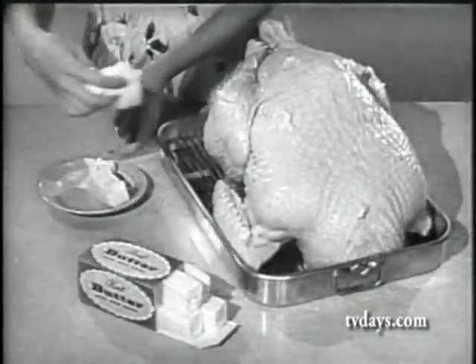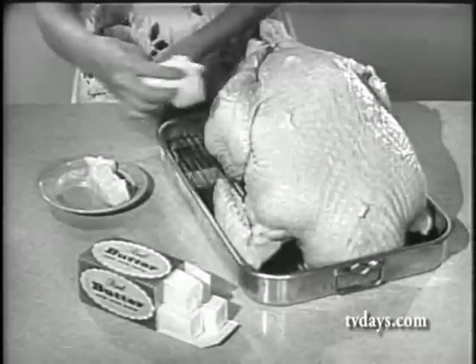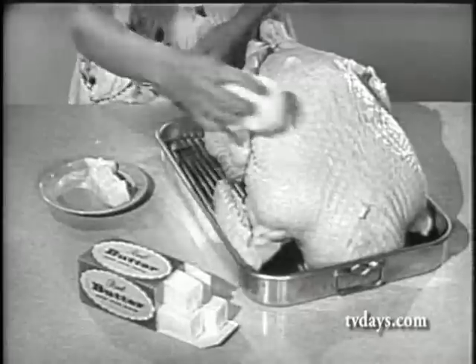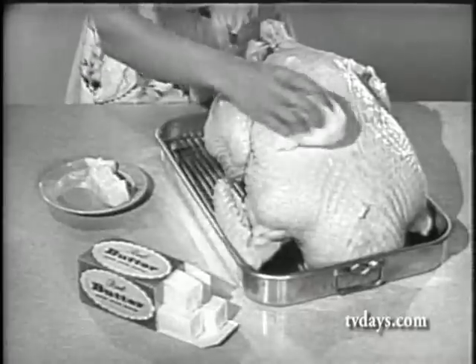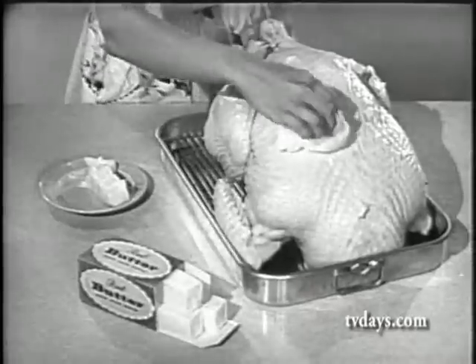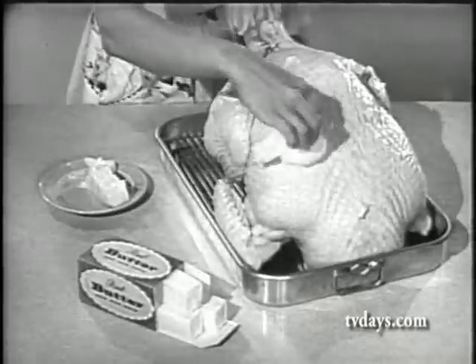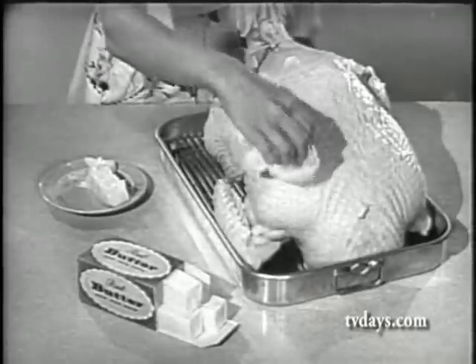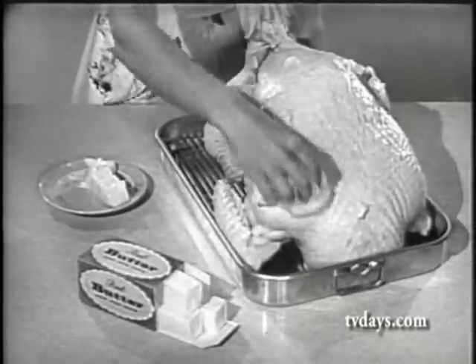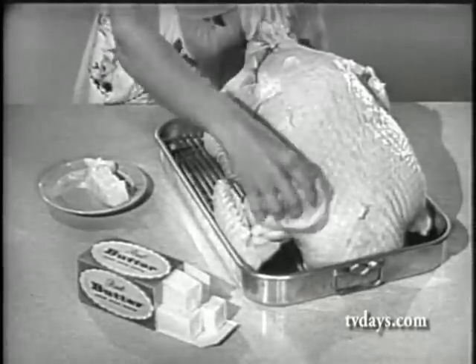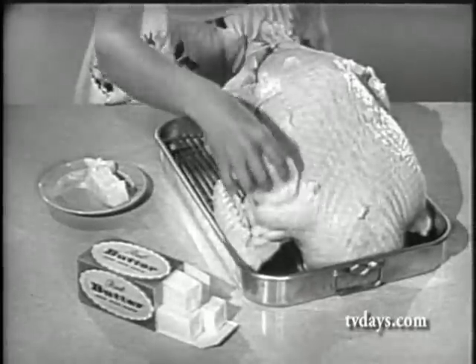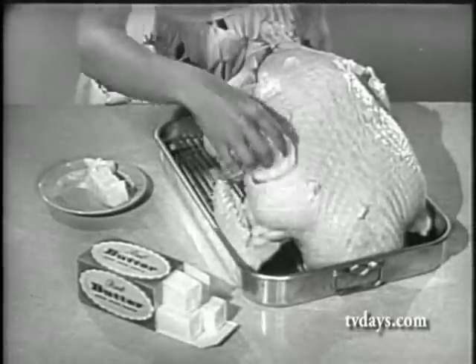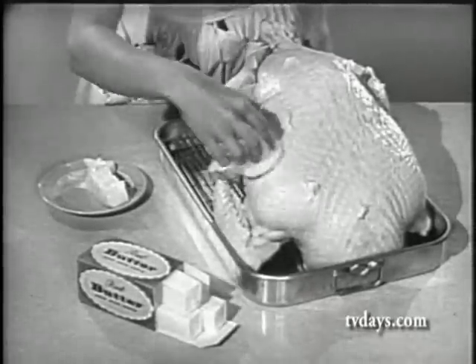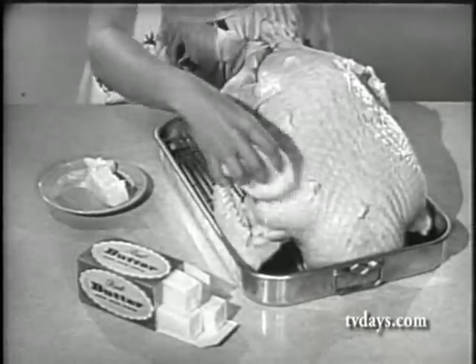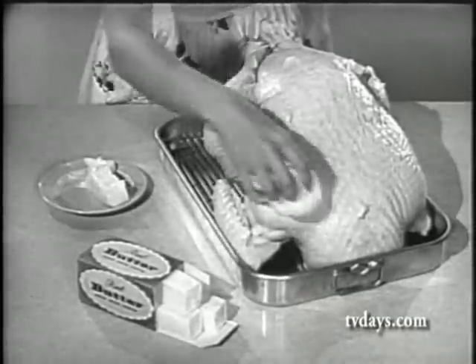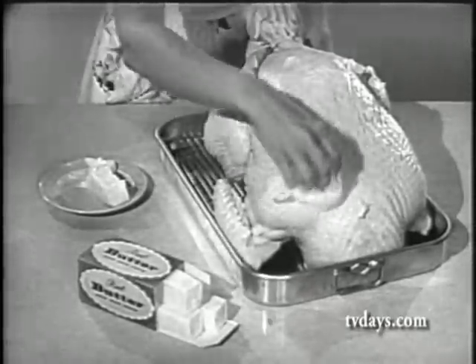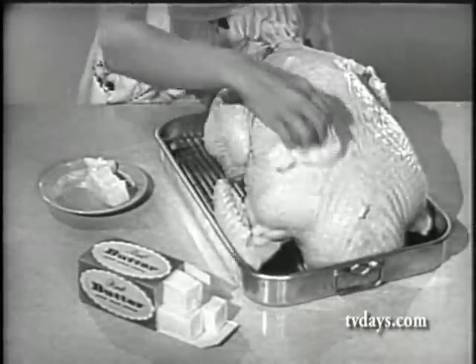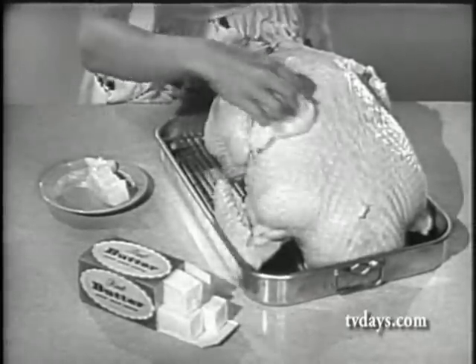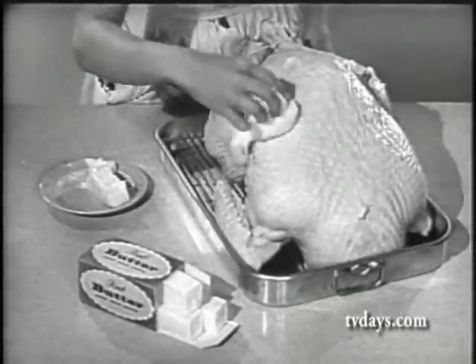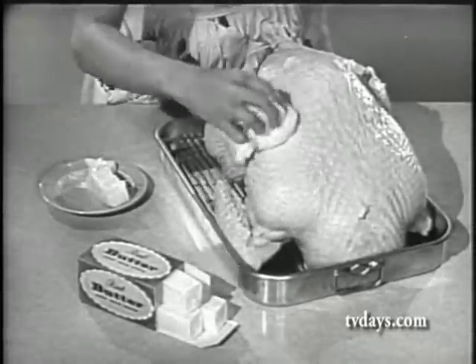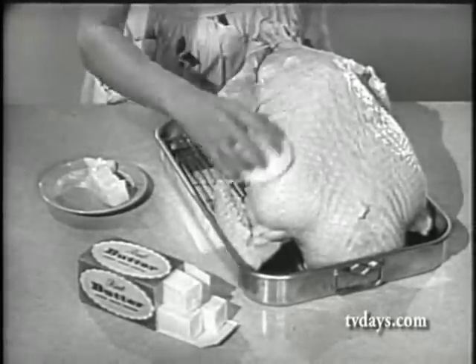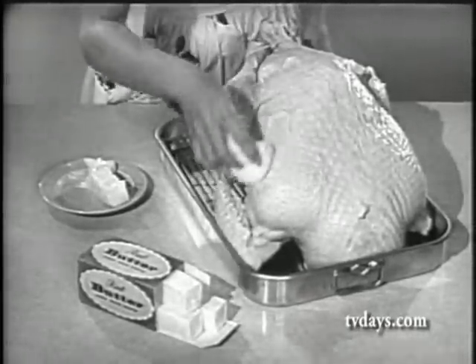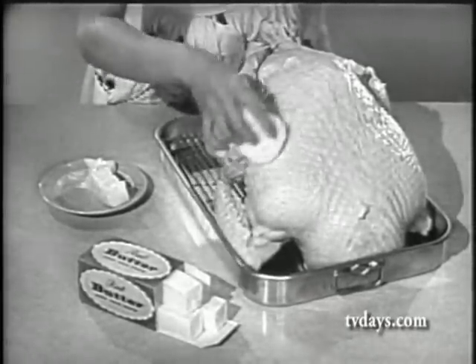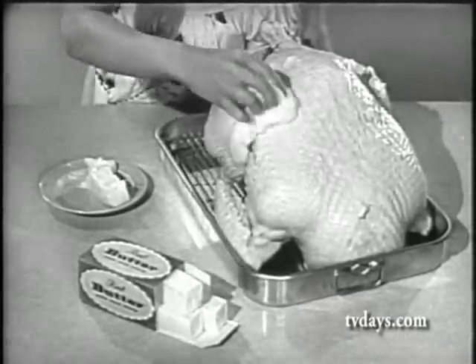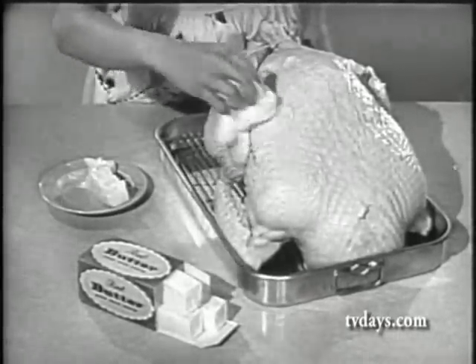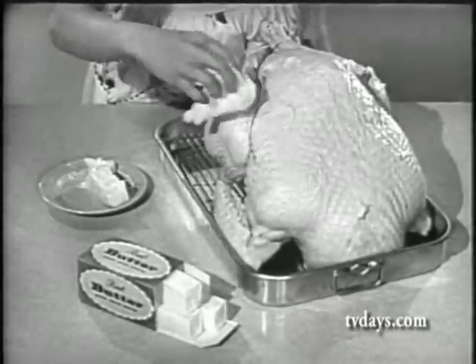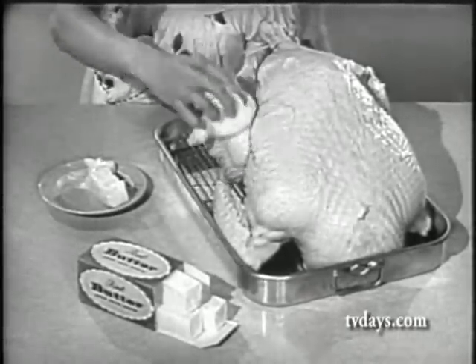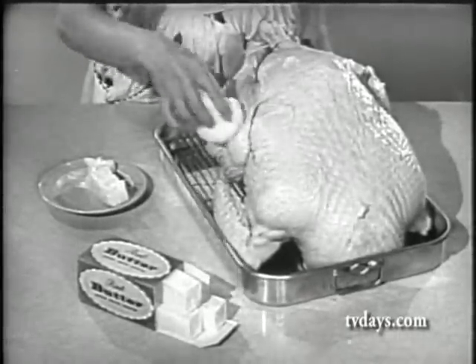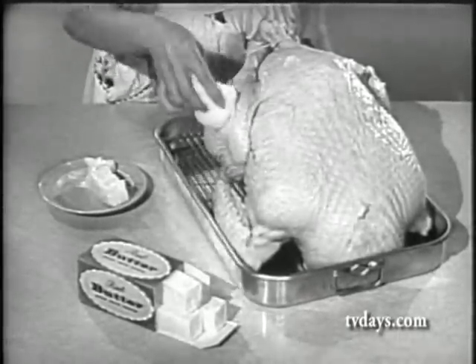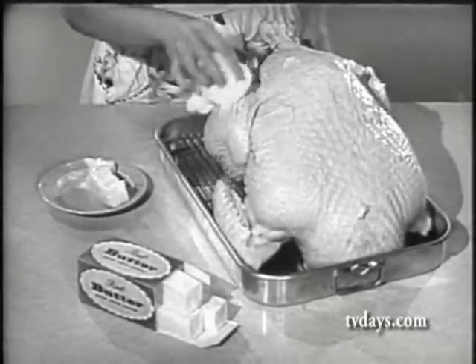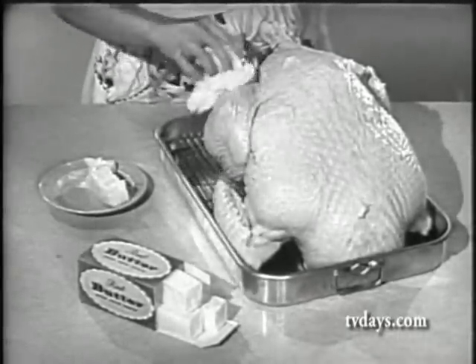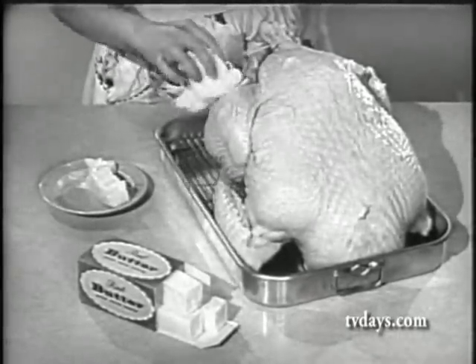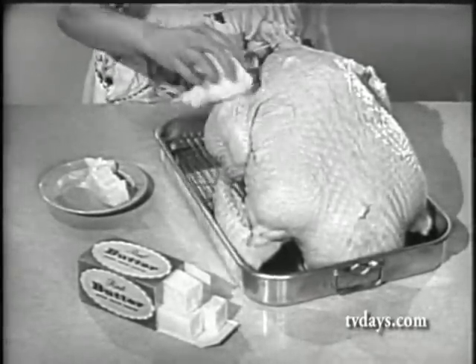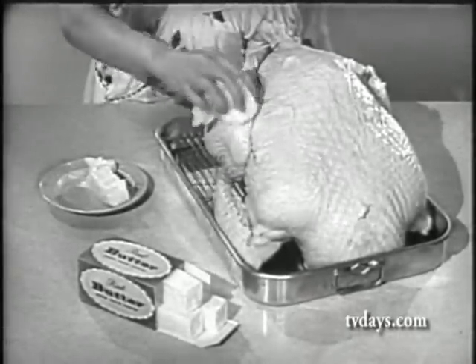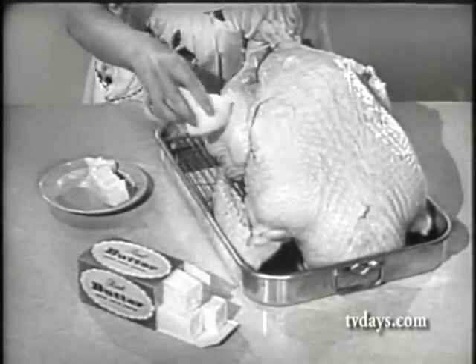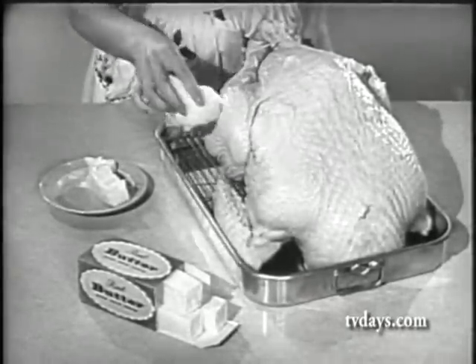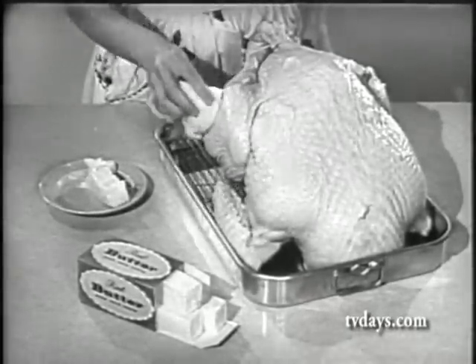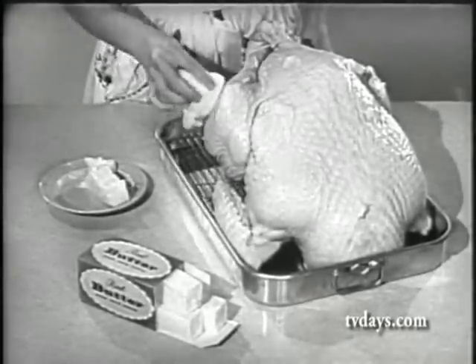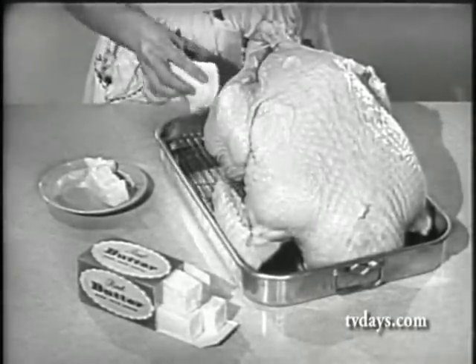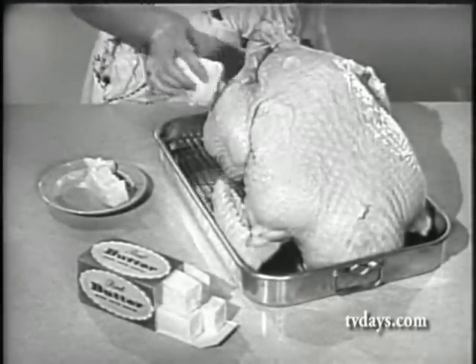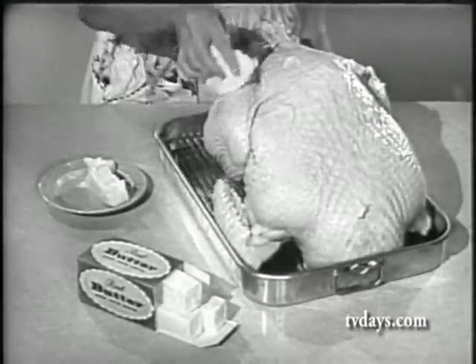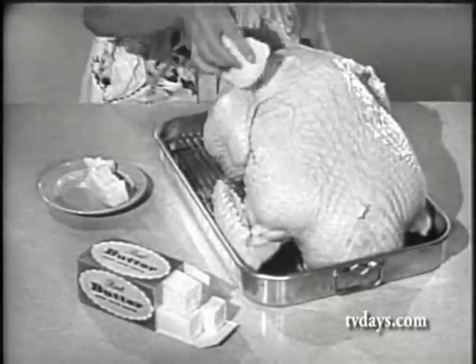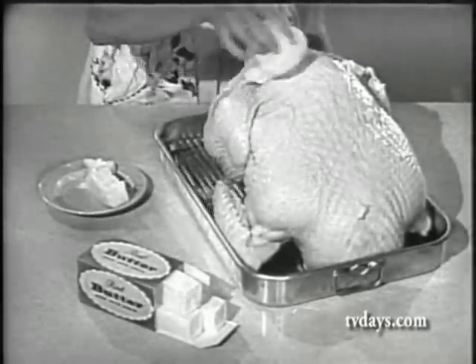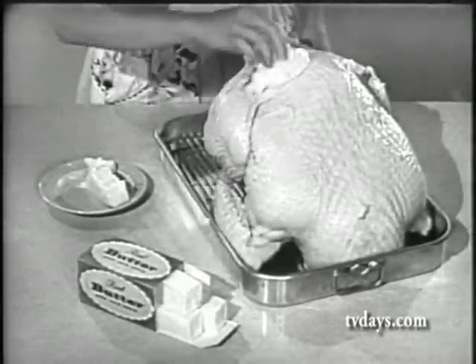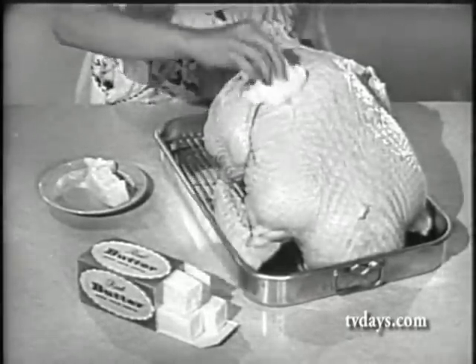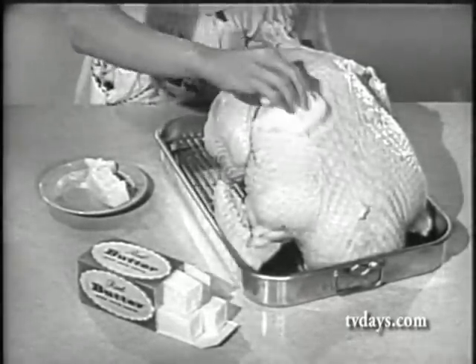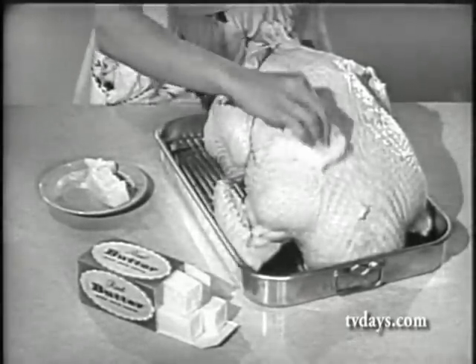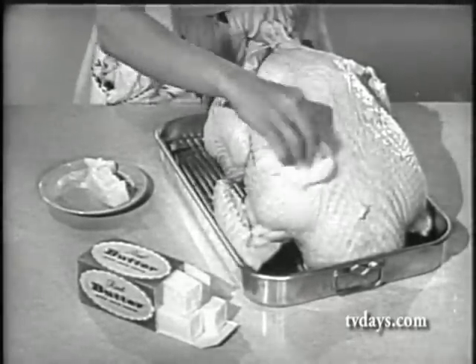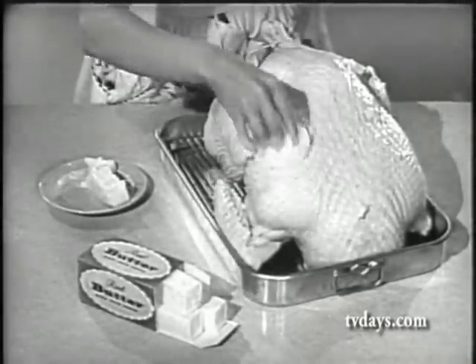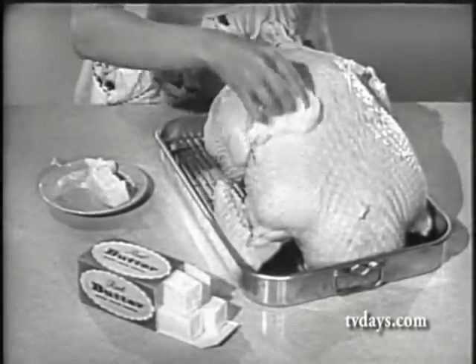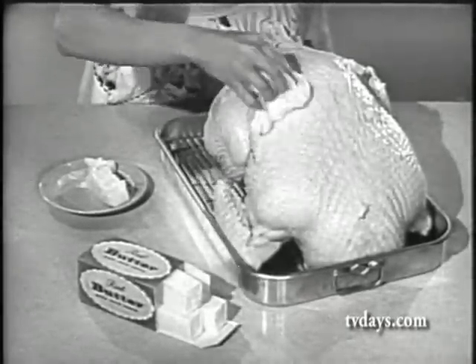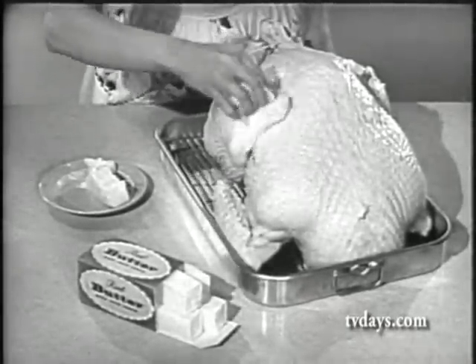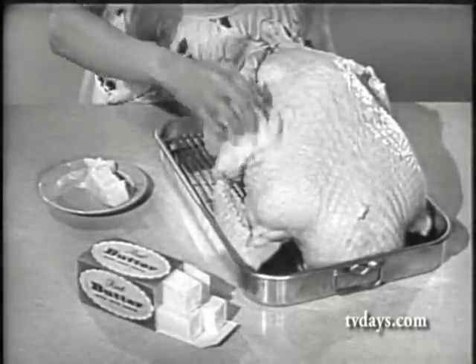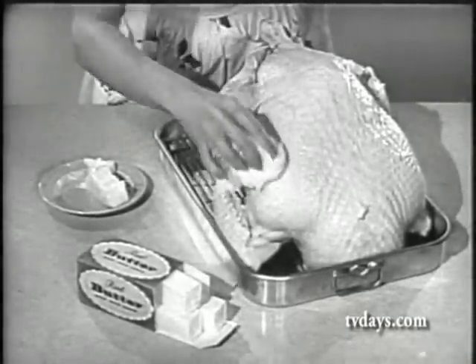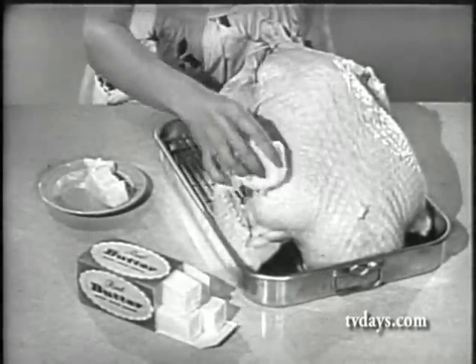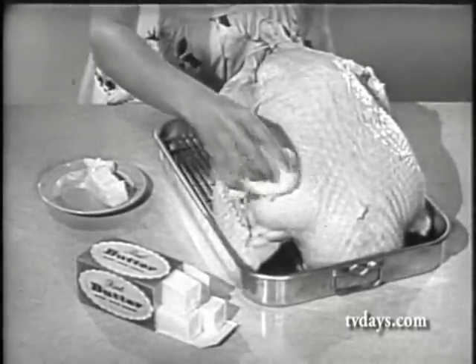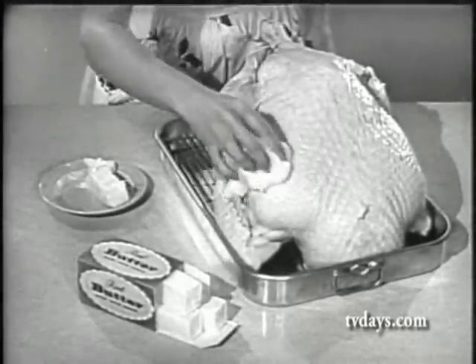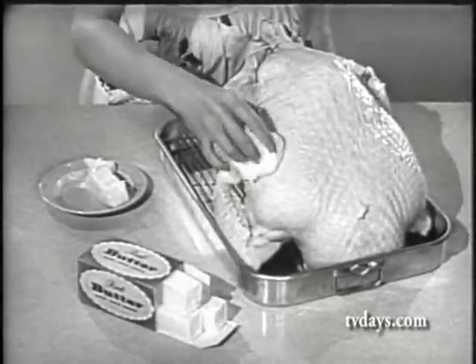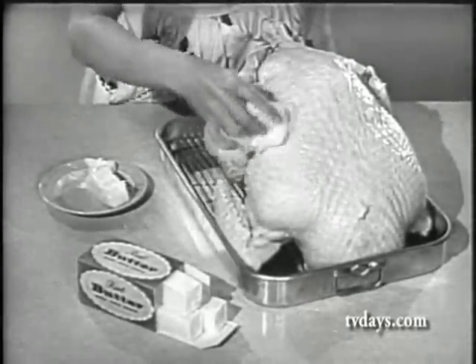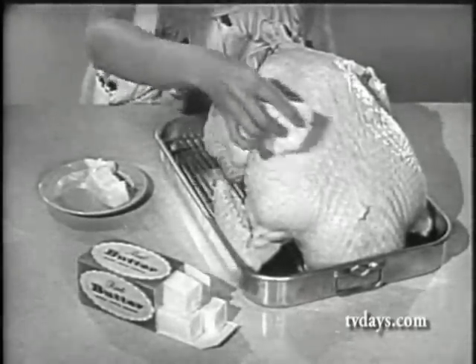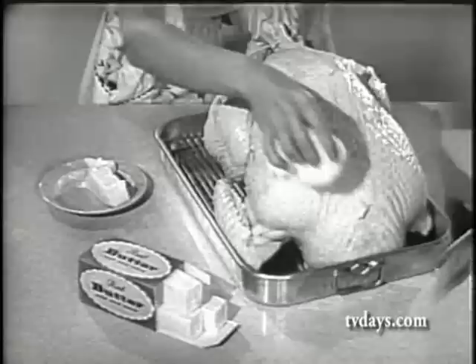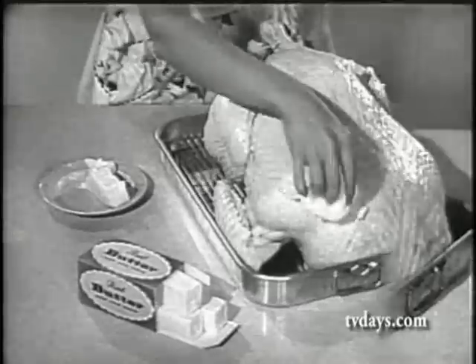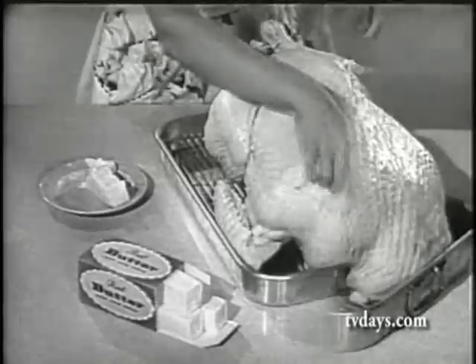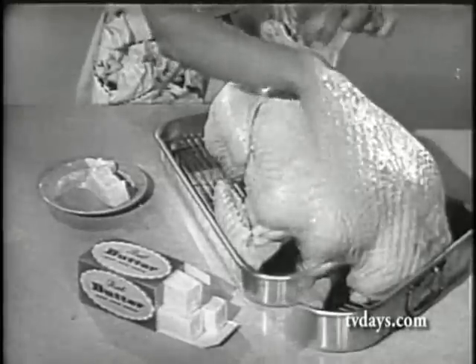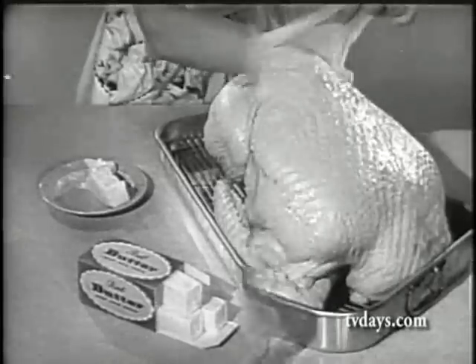After stuffing the bird, pat lots of soft butter all over, especially on the drumsticks, breast, and wings.